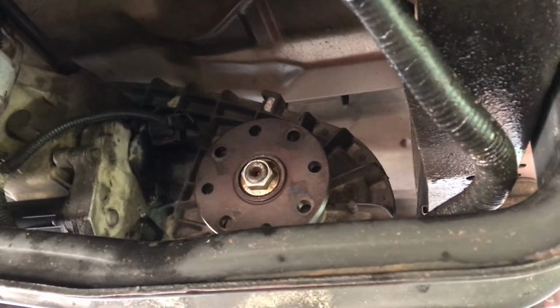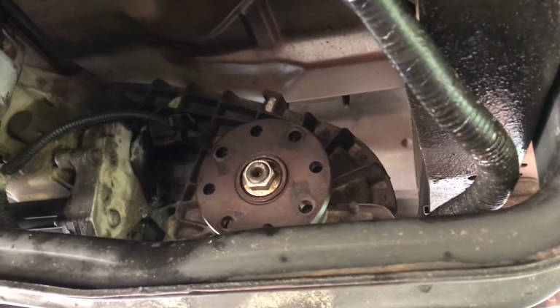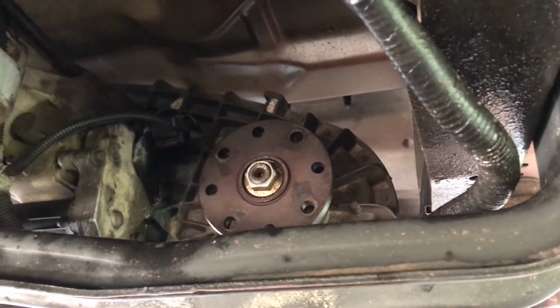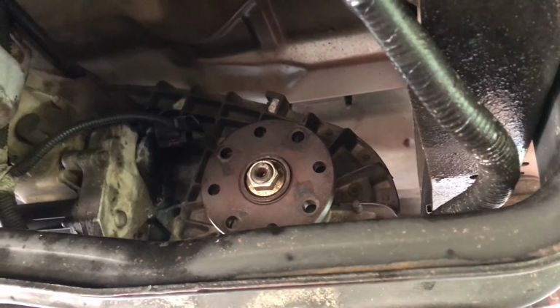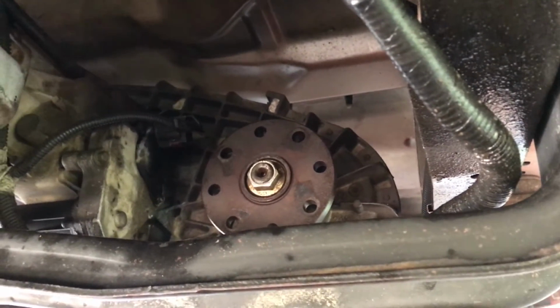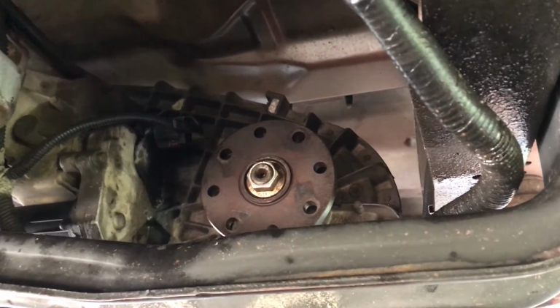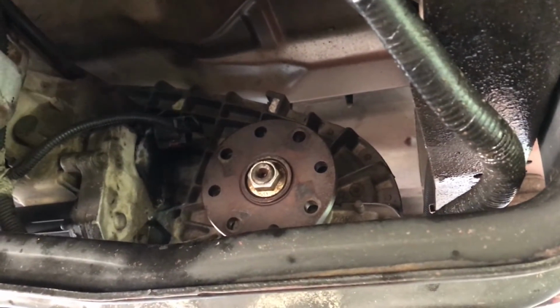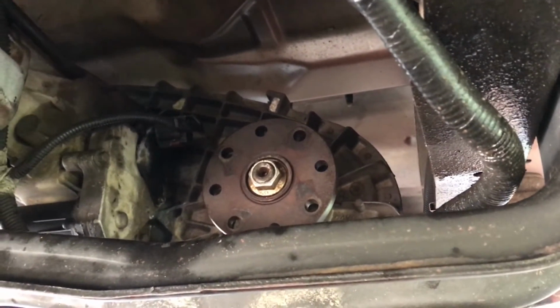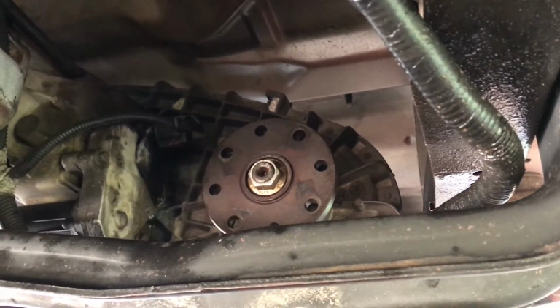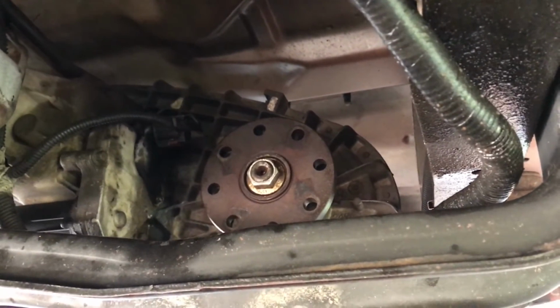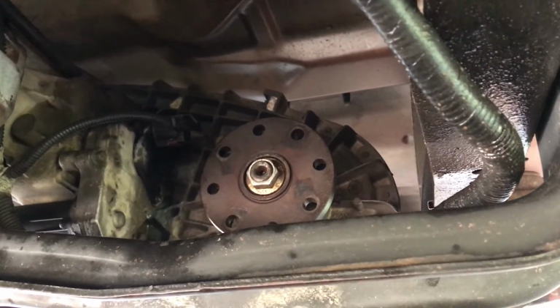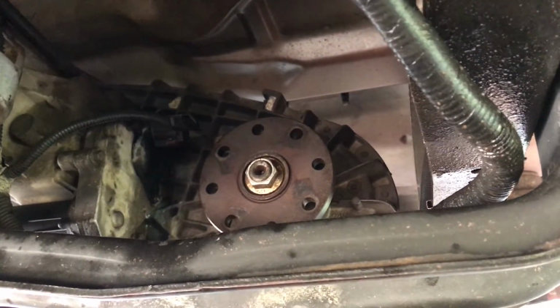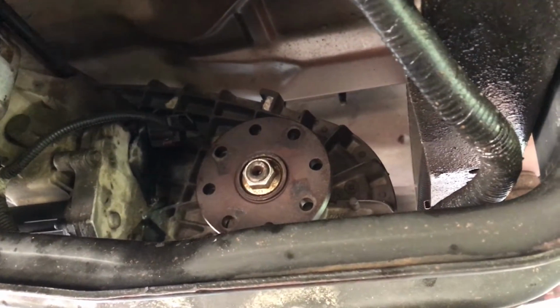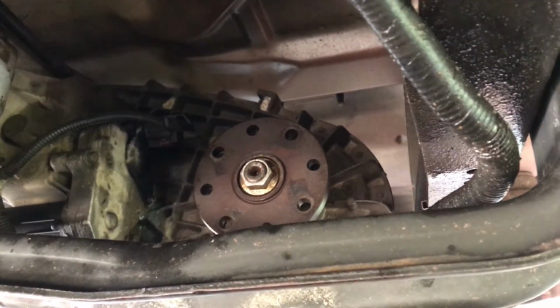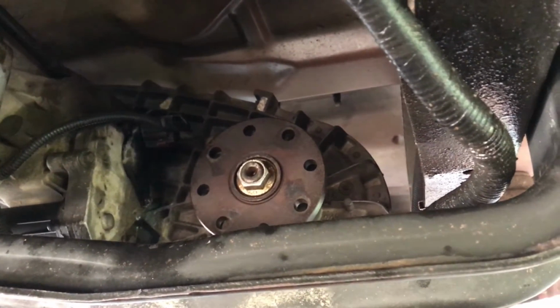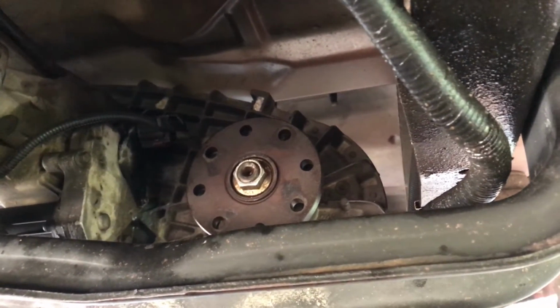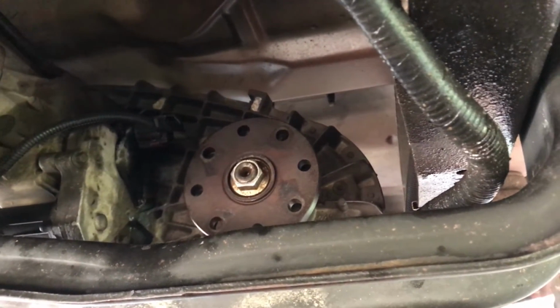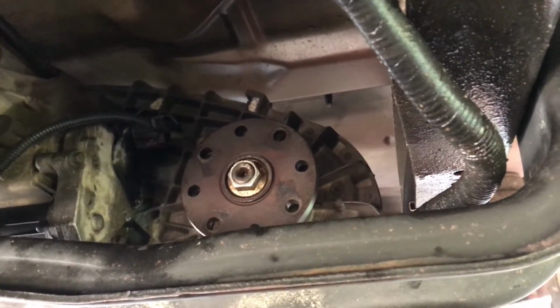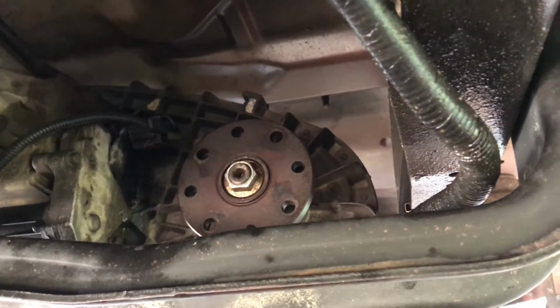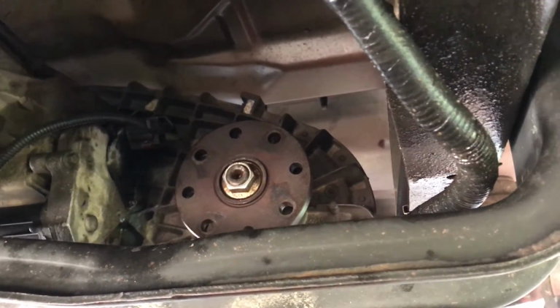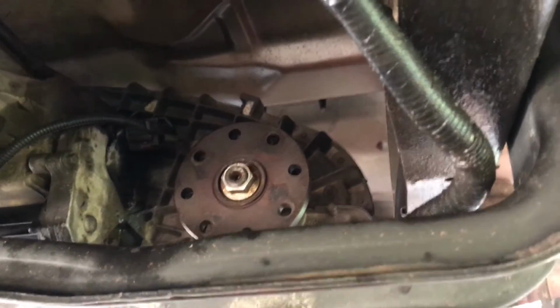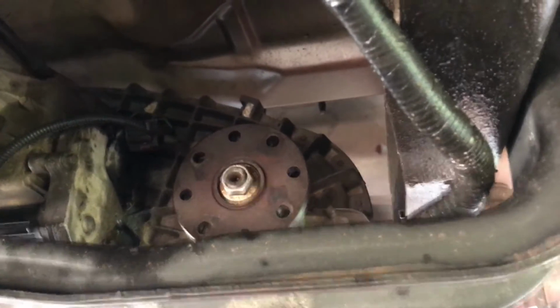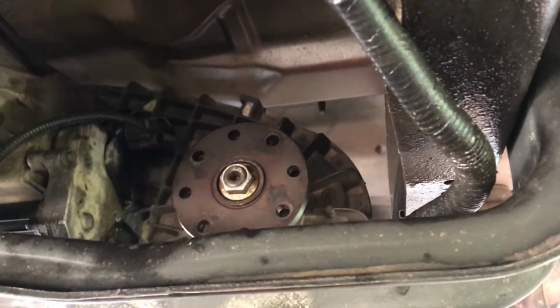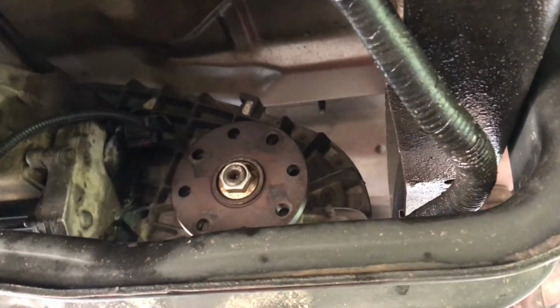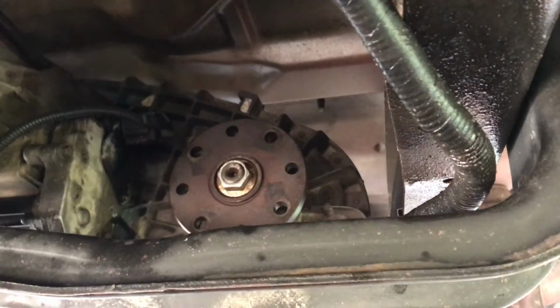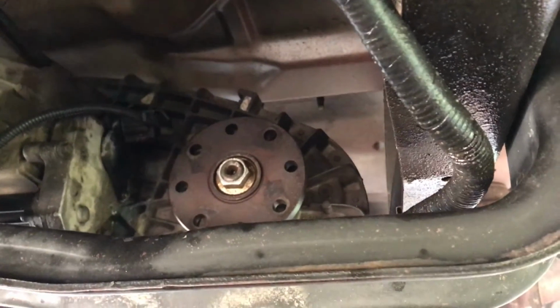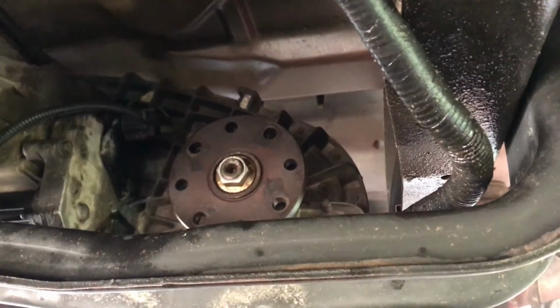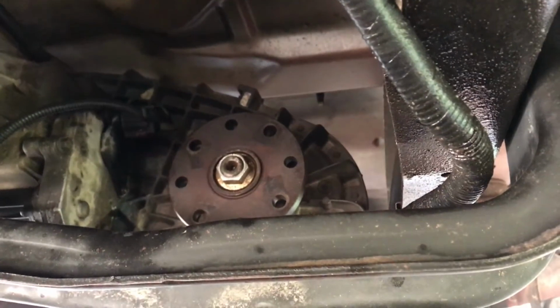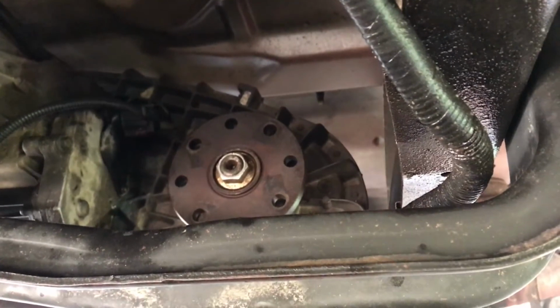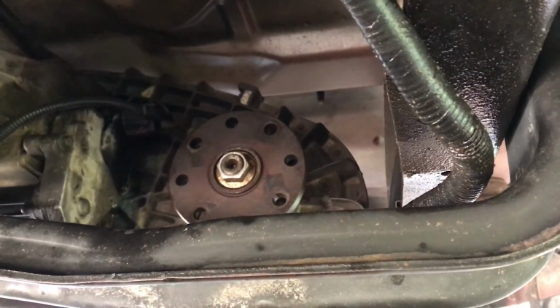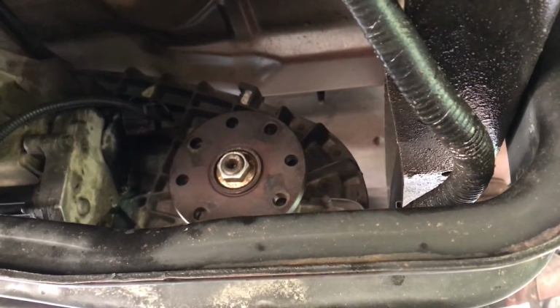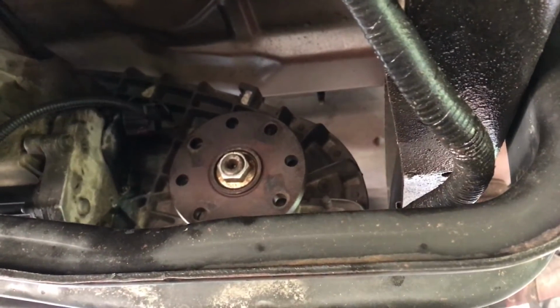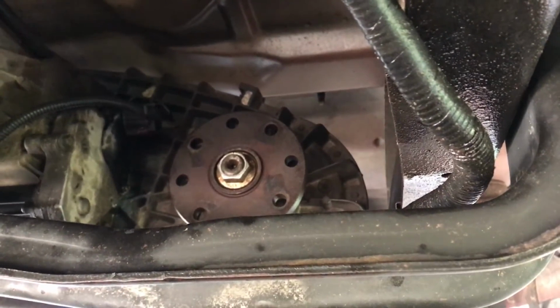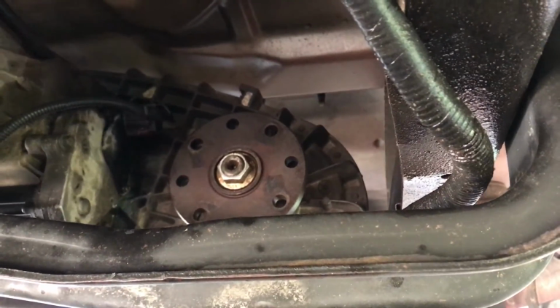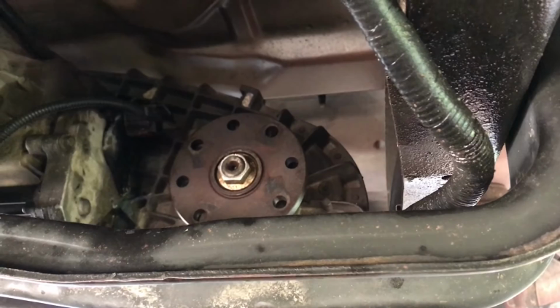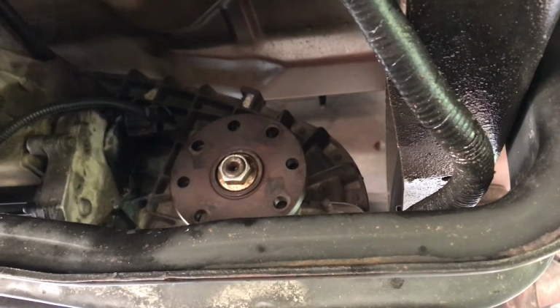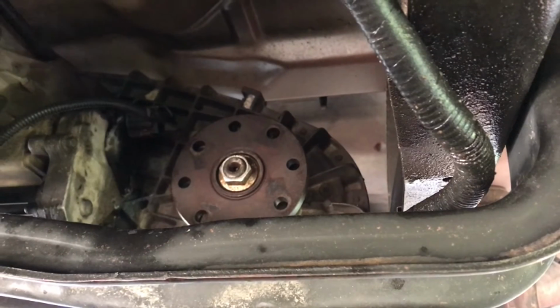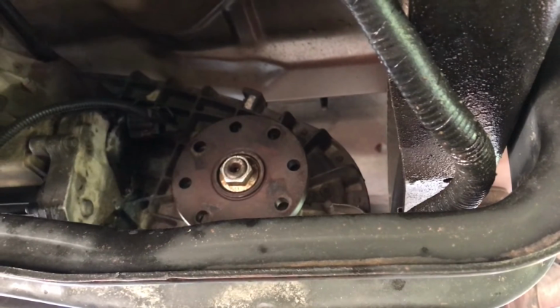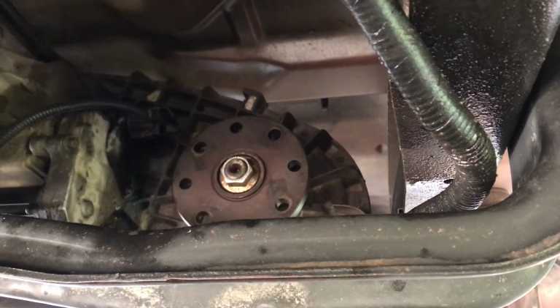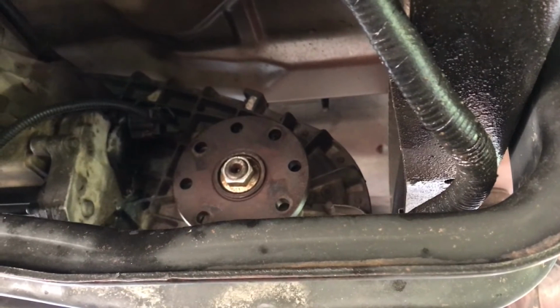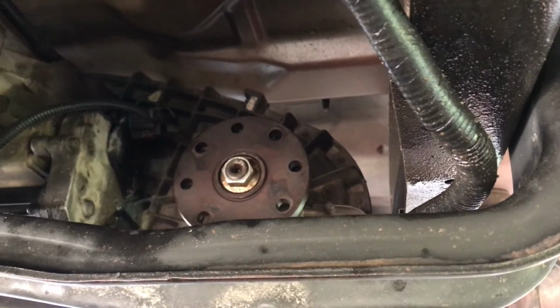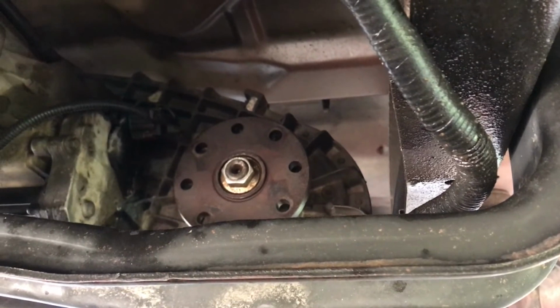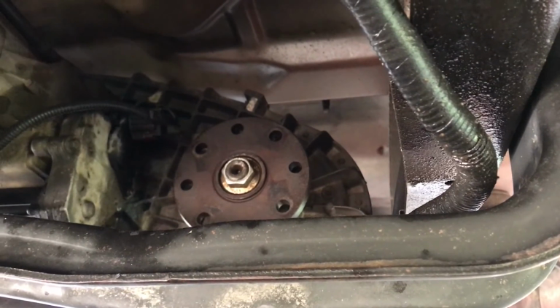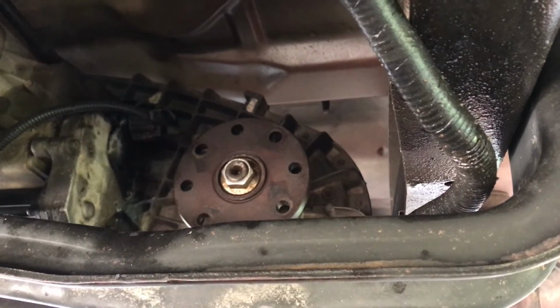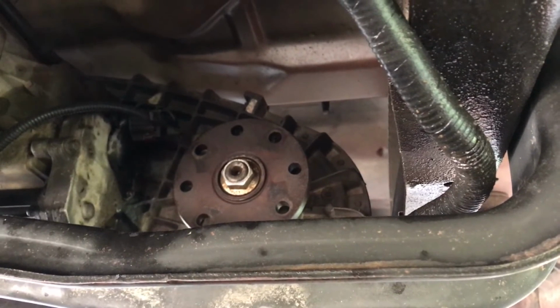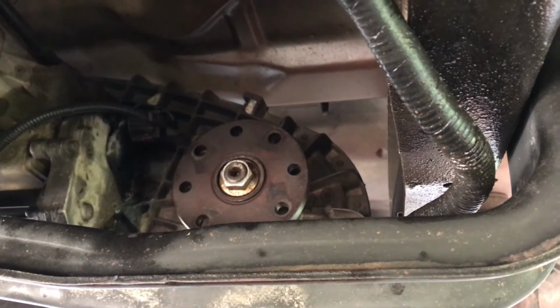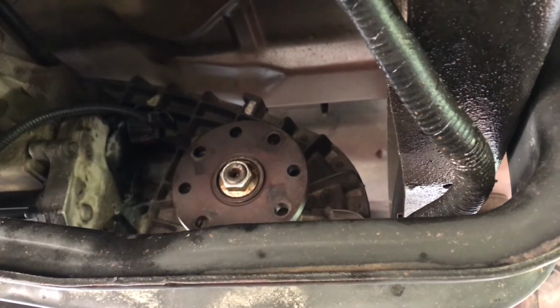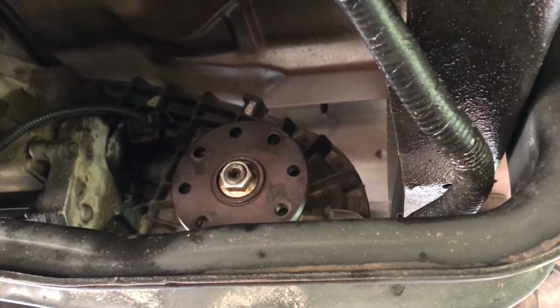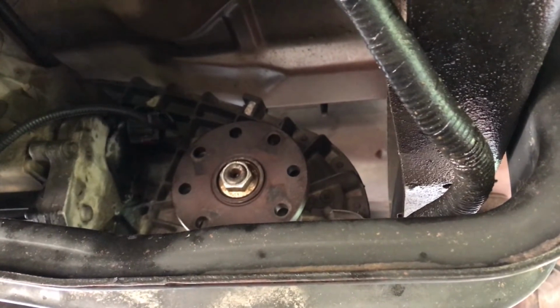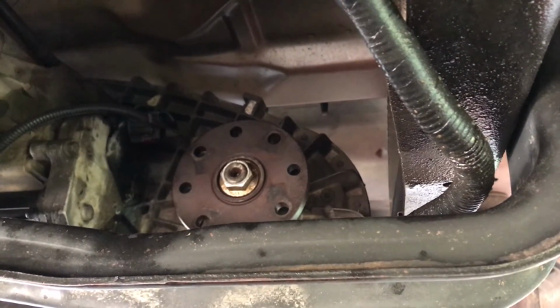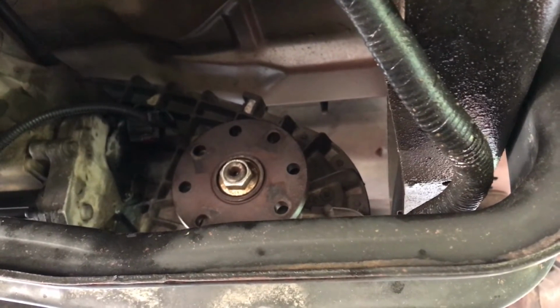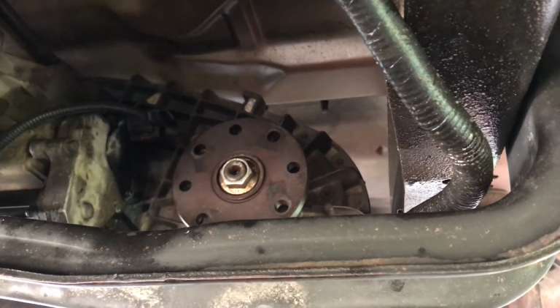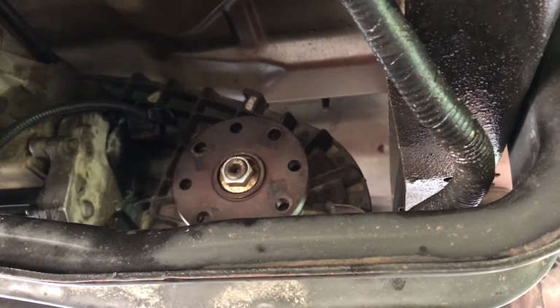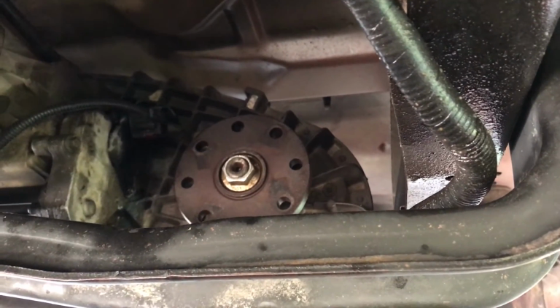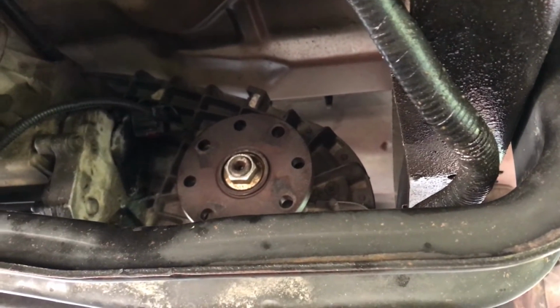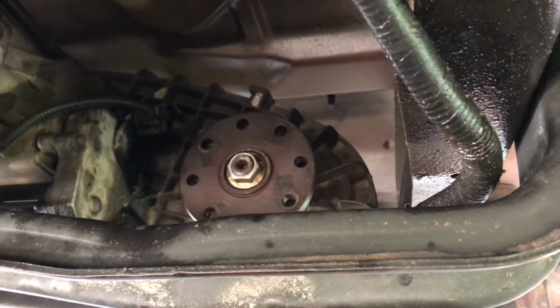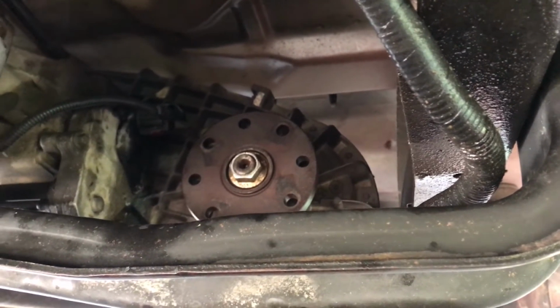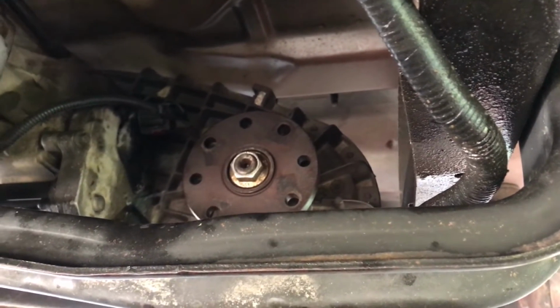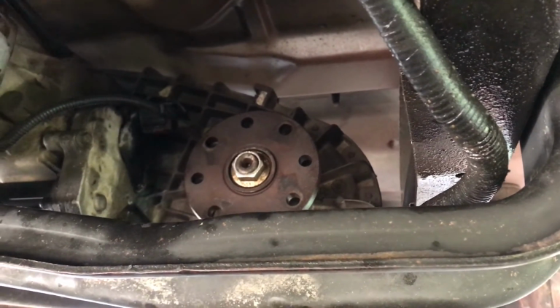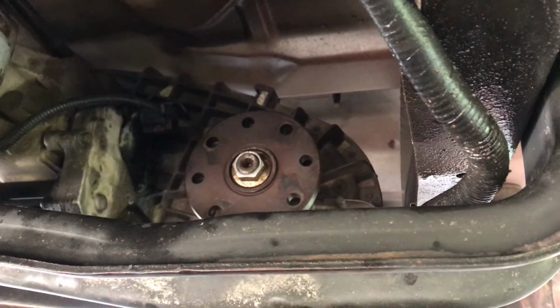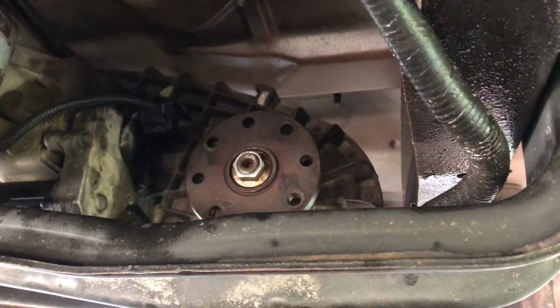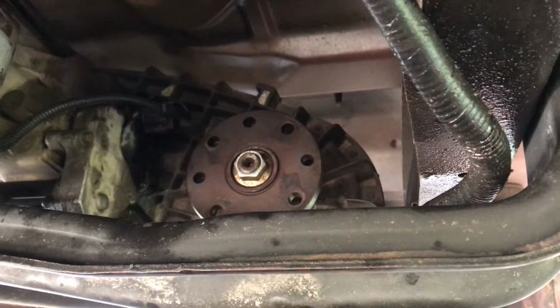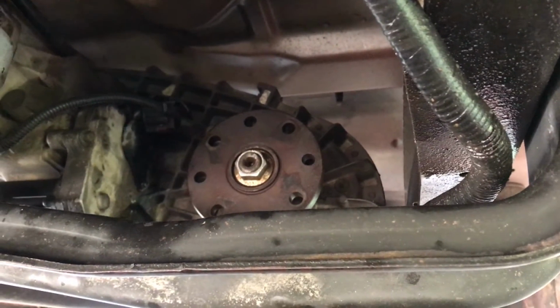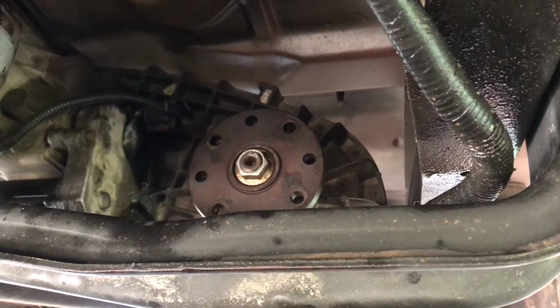As I showed in the transmission video, my drive shaft was off because it broke and caused a leak in the transmission in the first place.